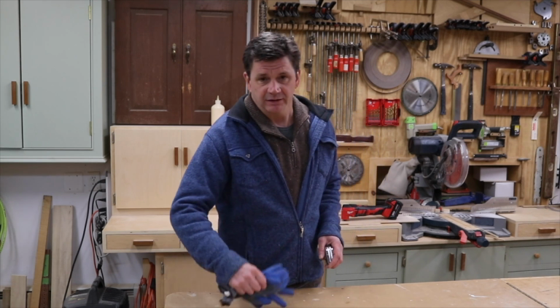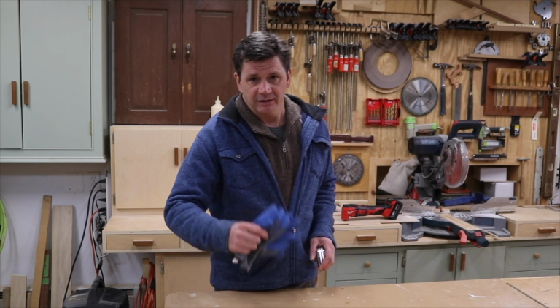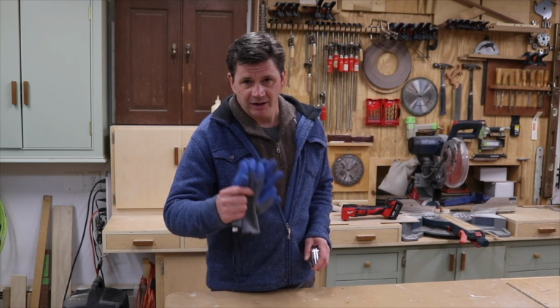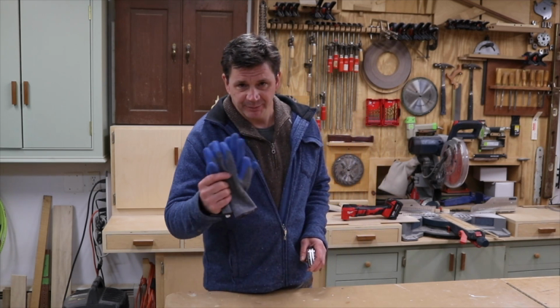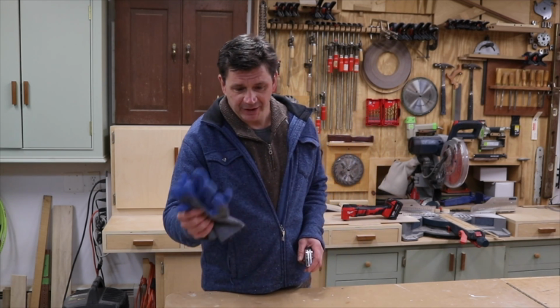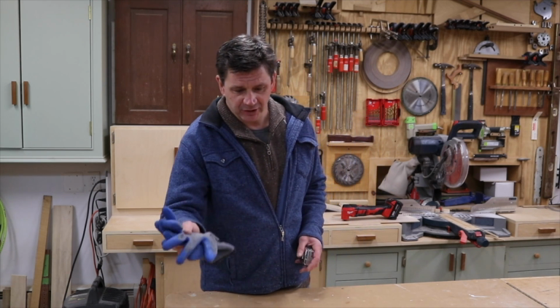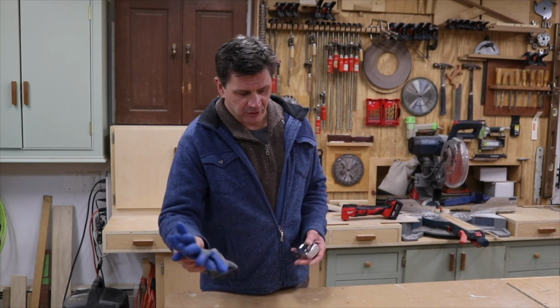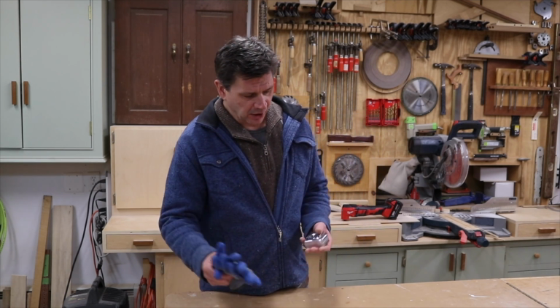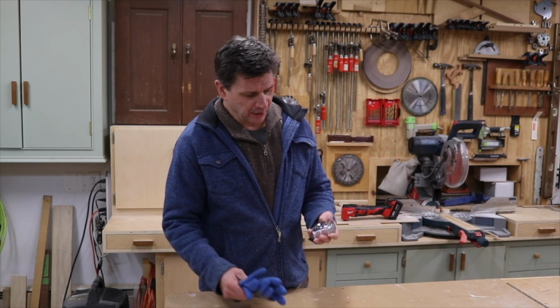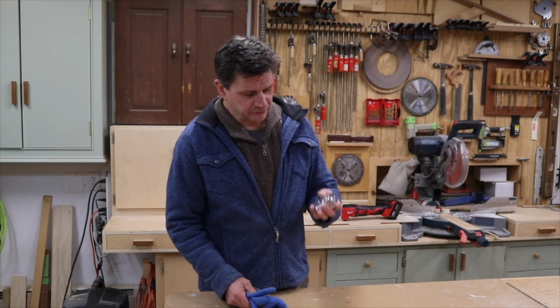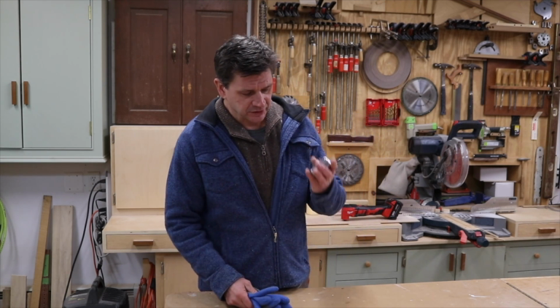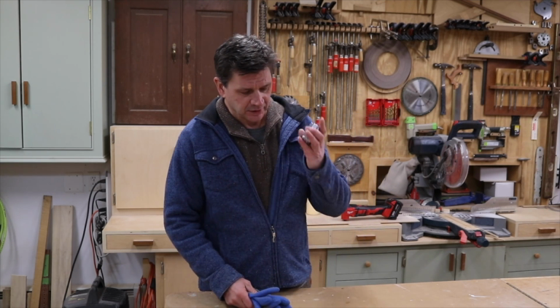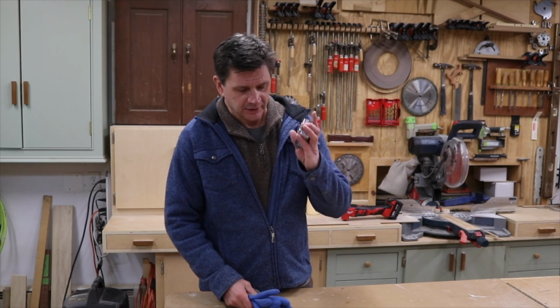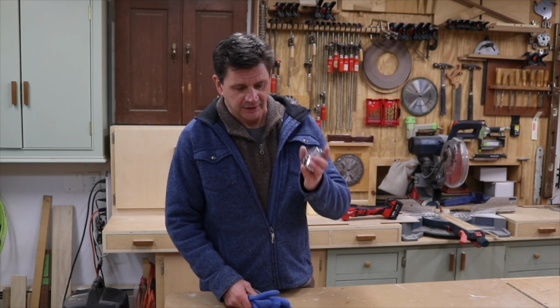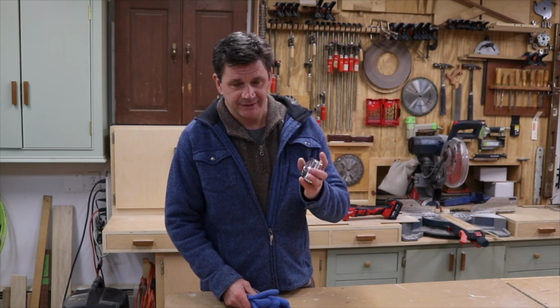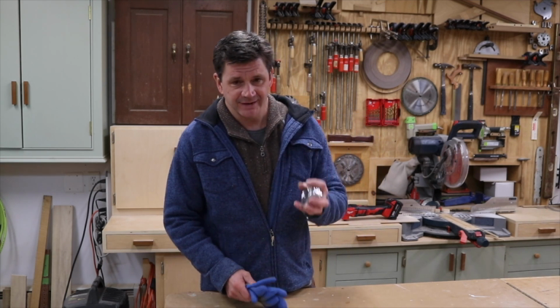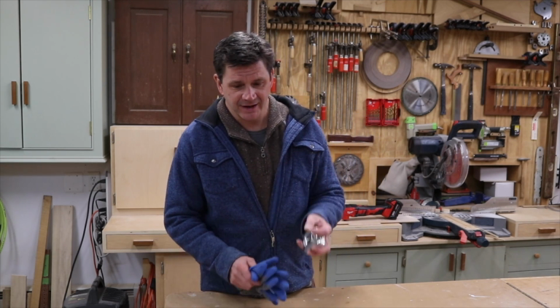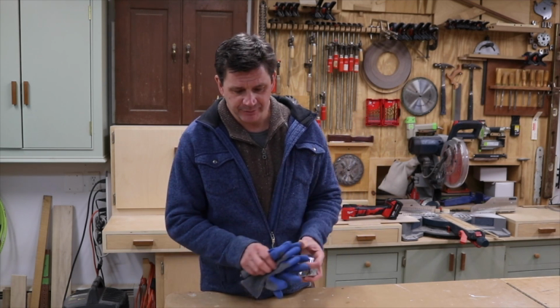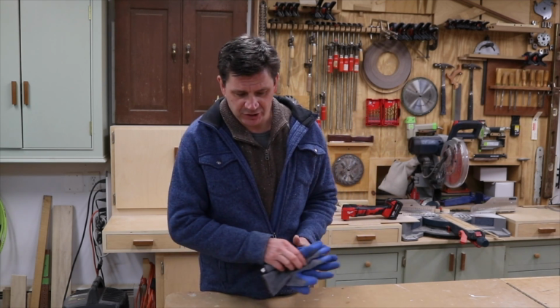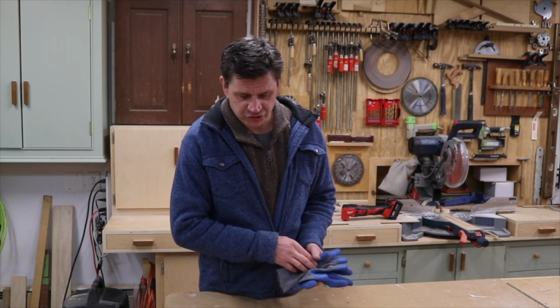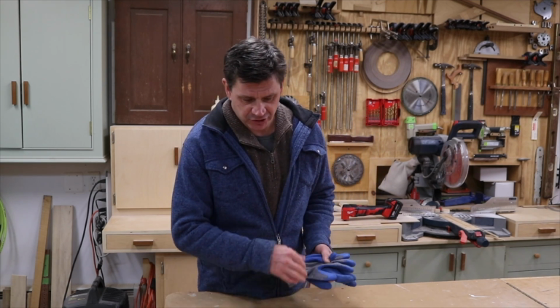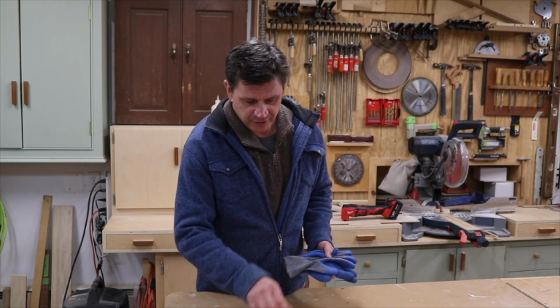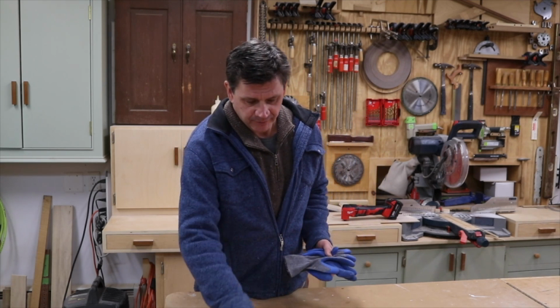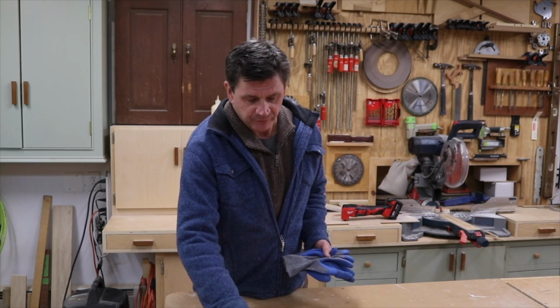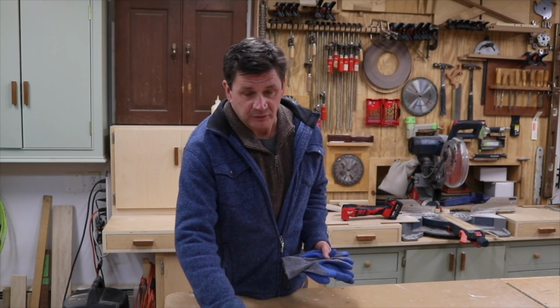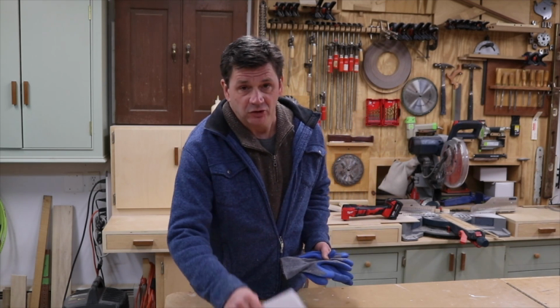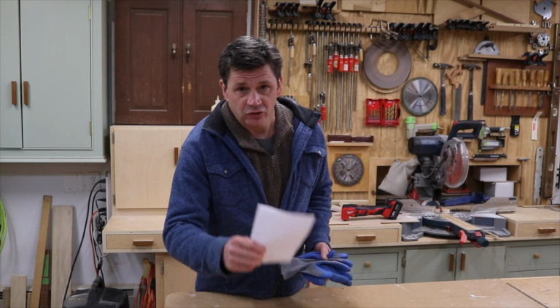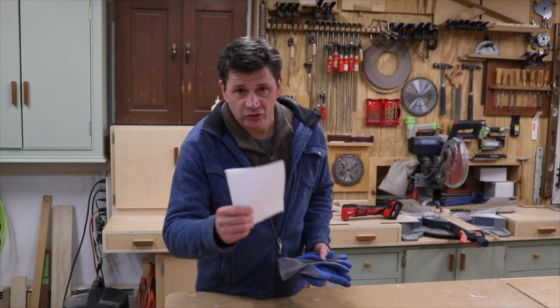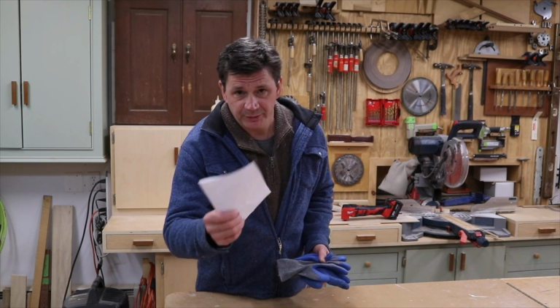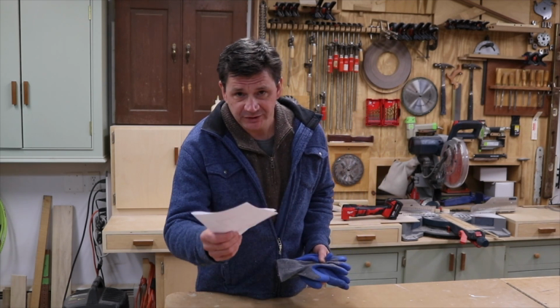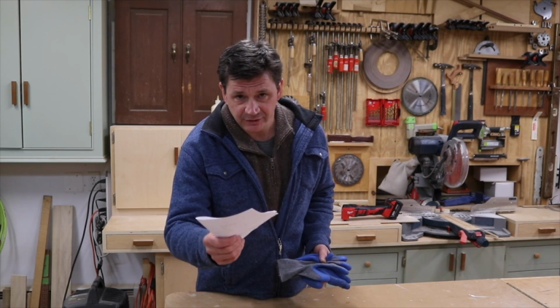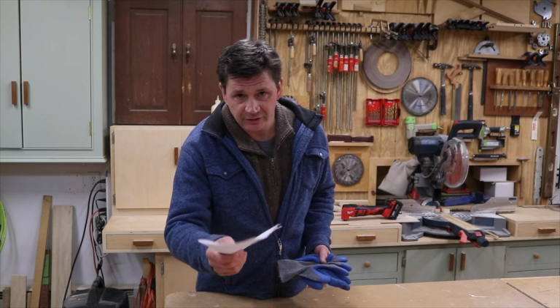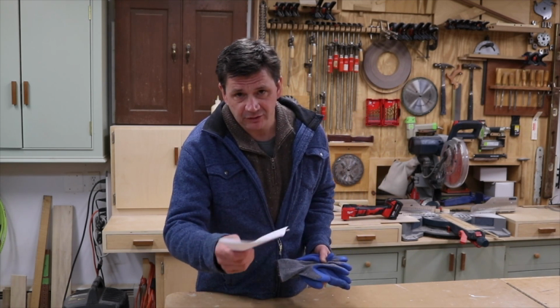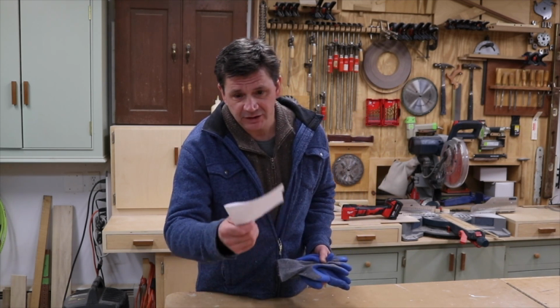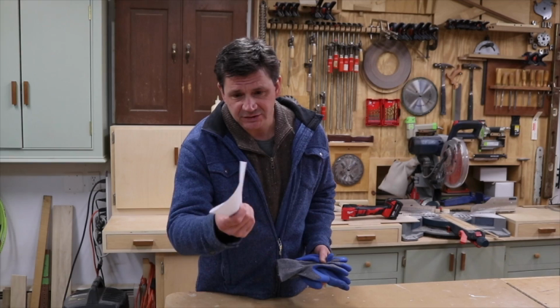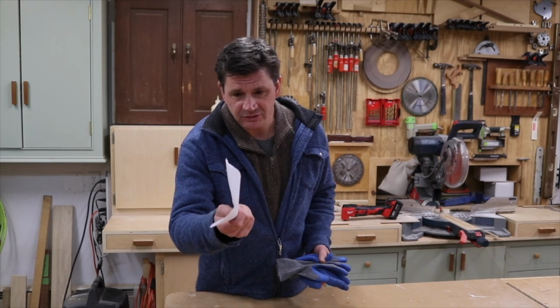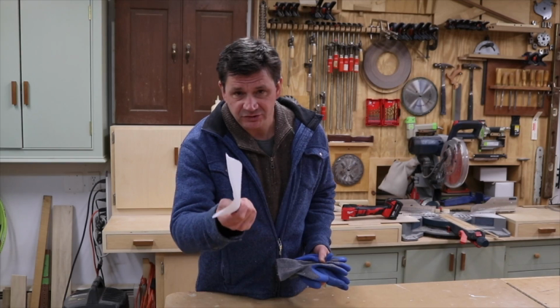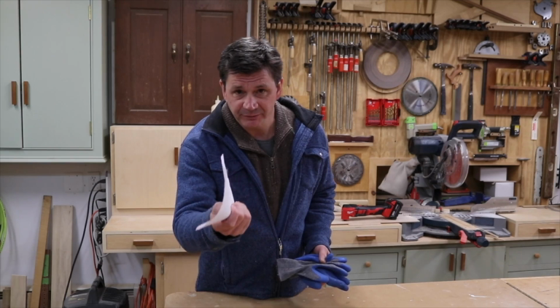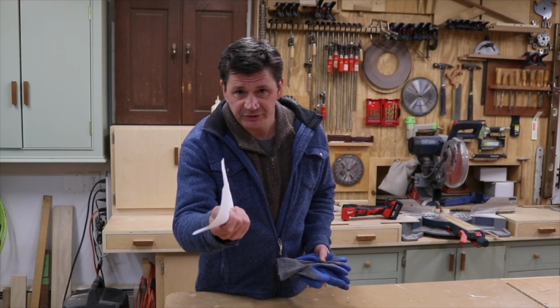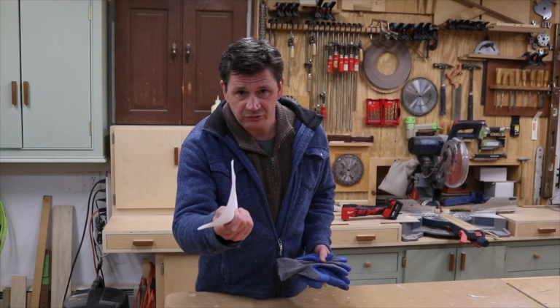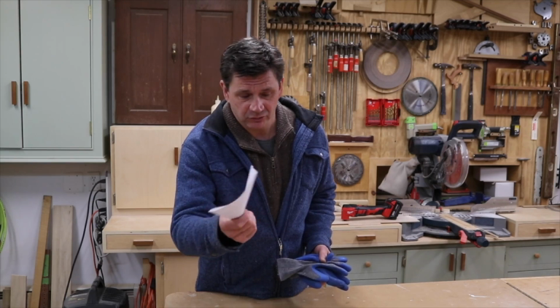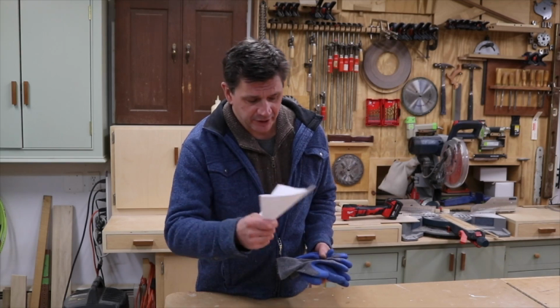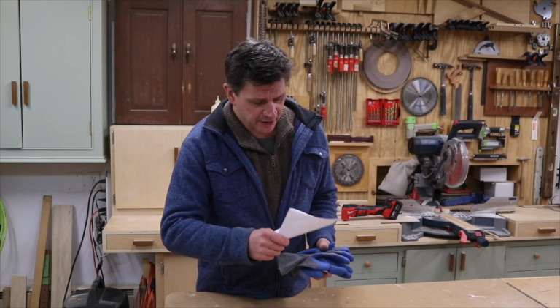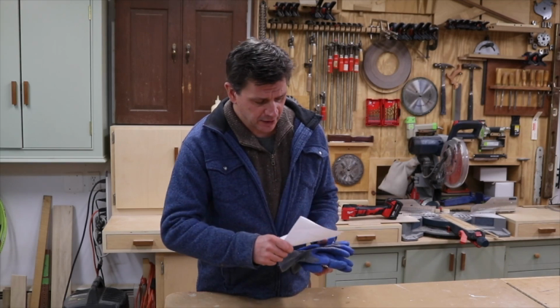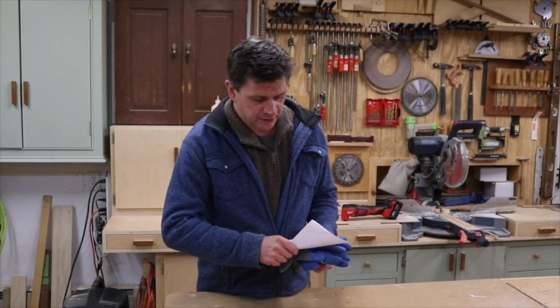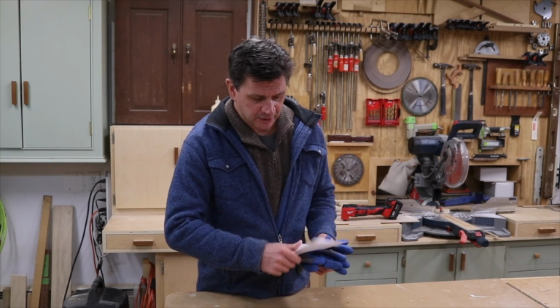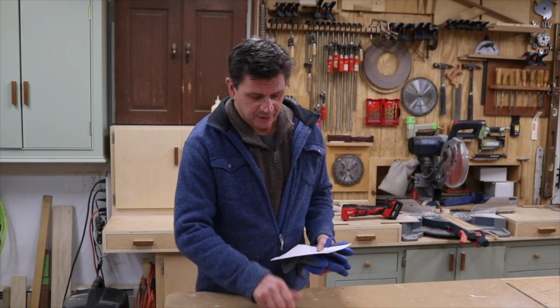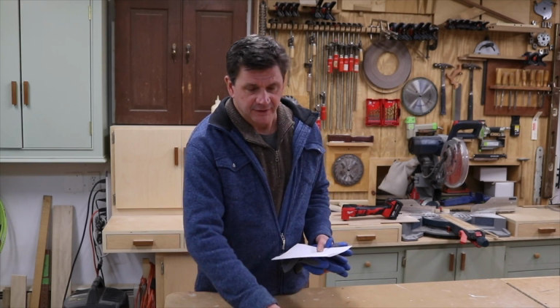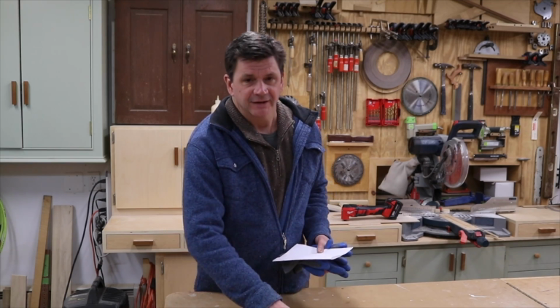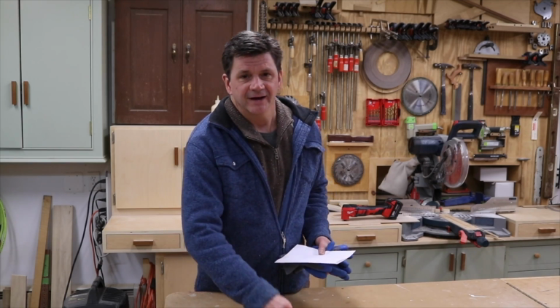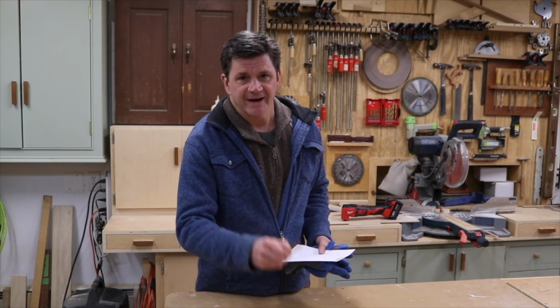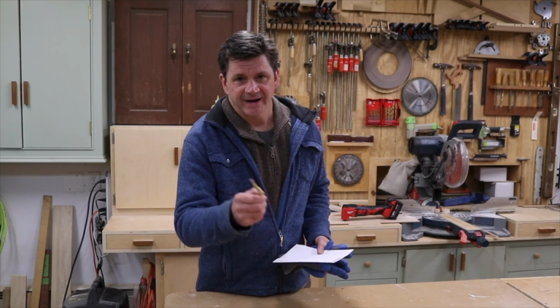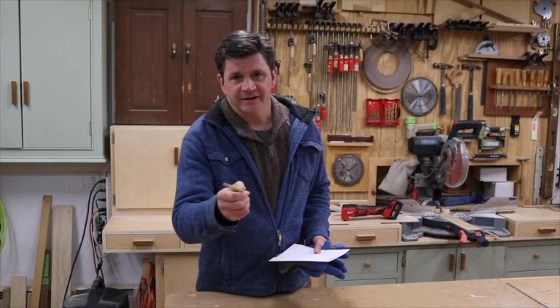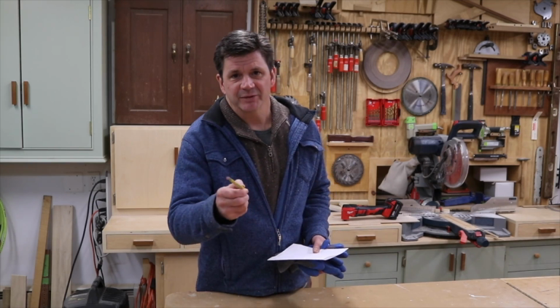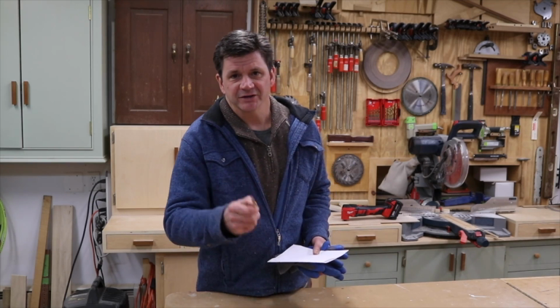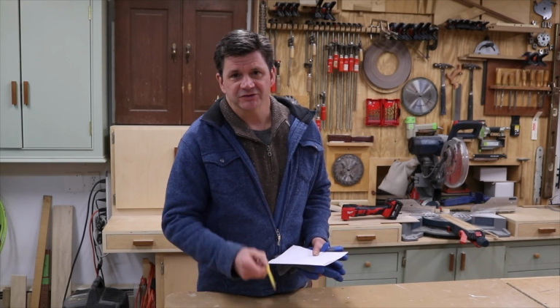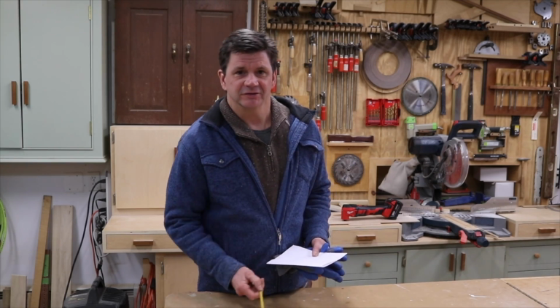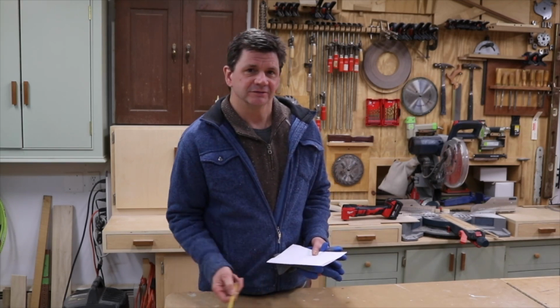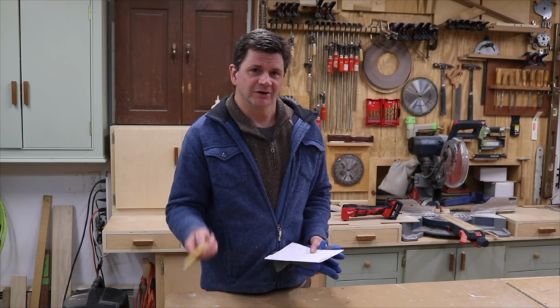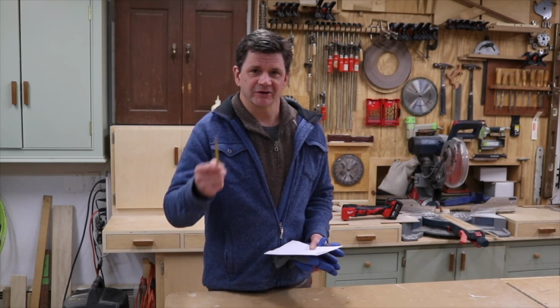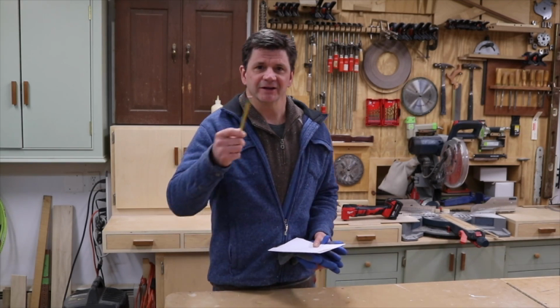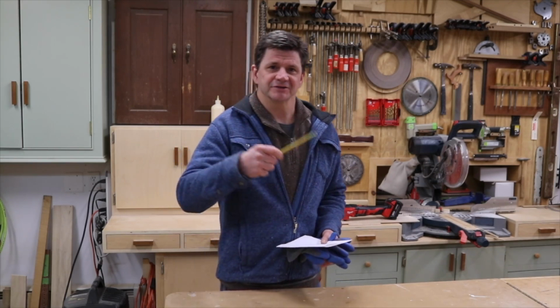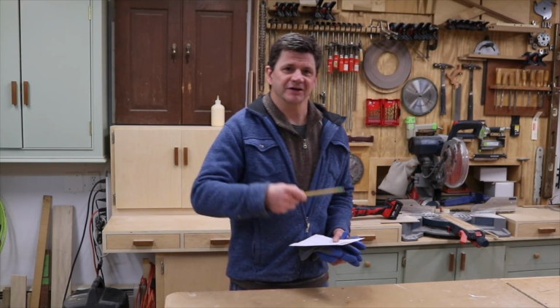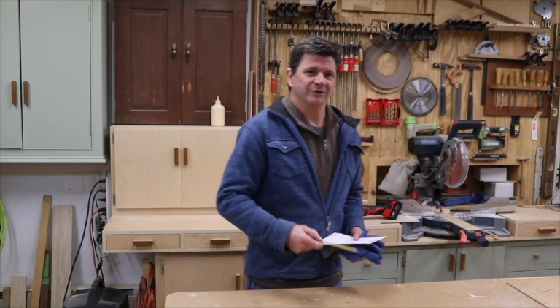A pair of gloves, a tape measure, your material list or something to write on, and a pencil. Okay, let's go.